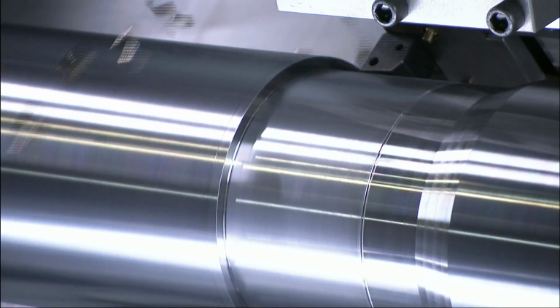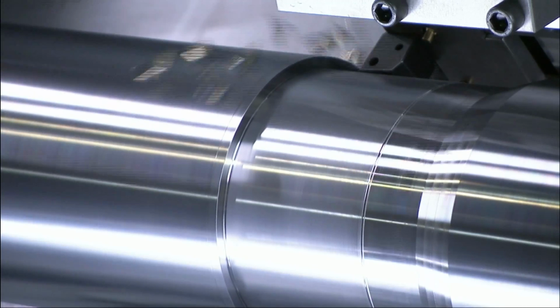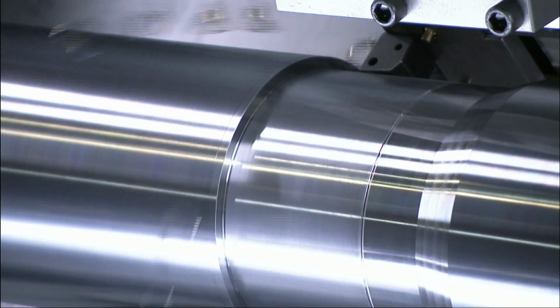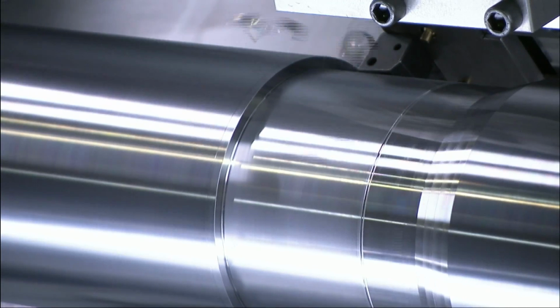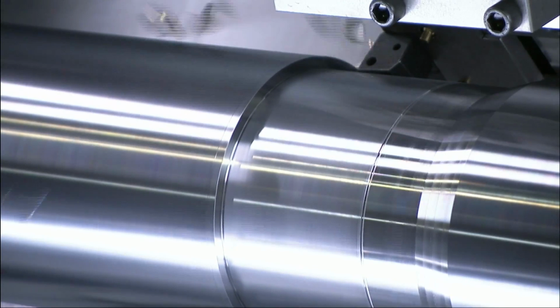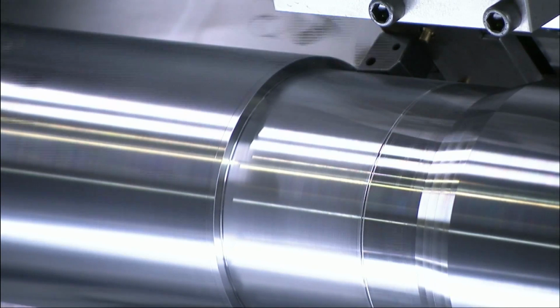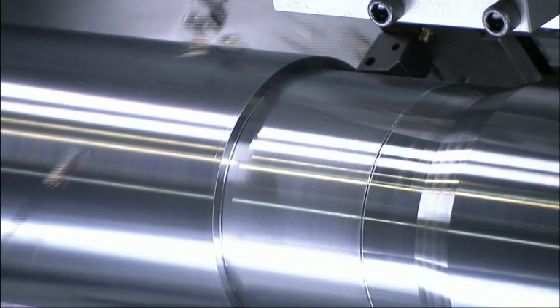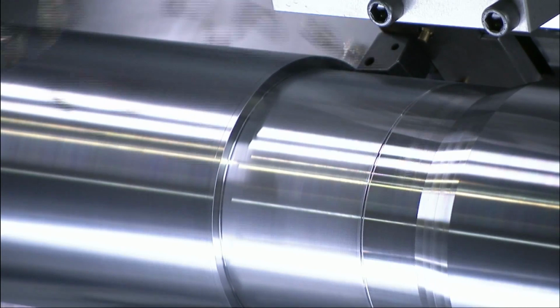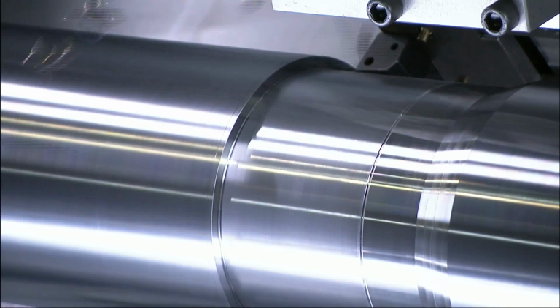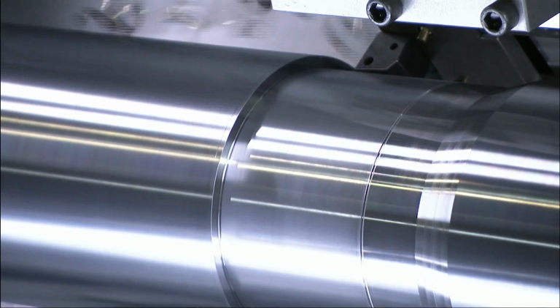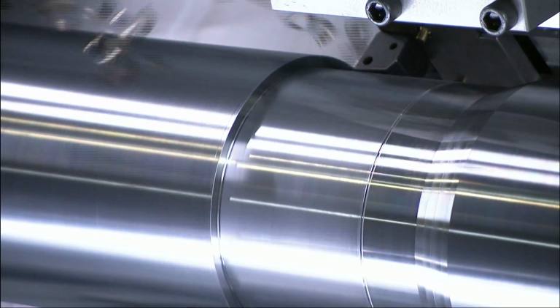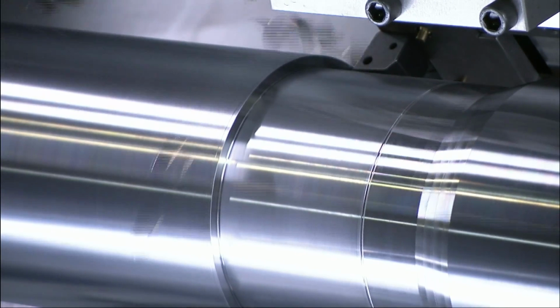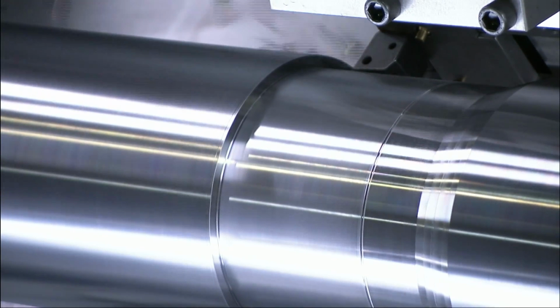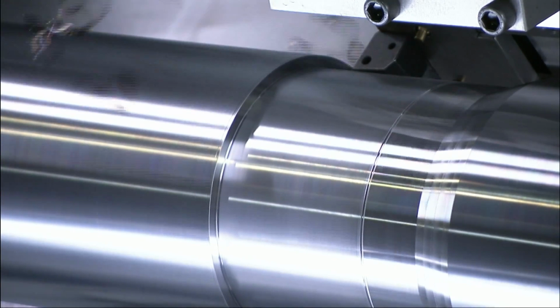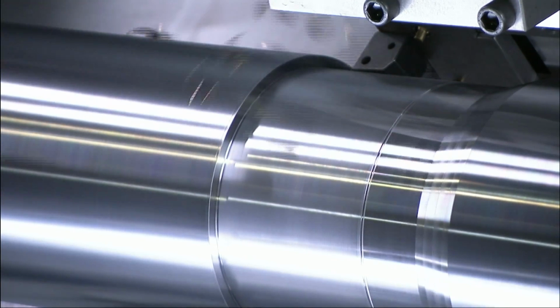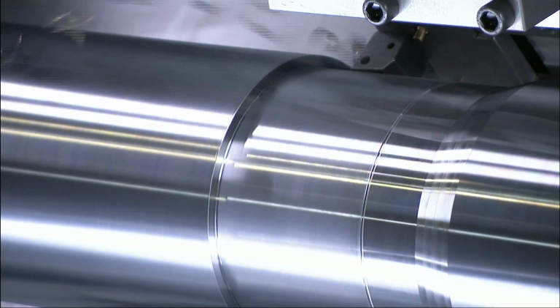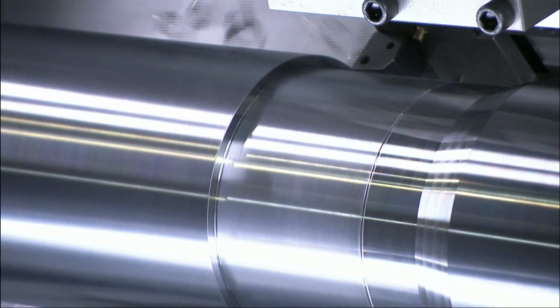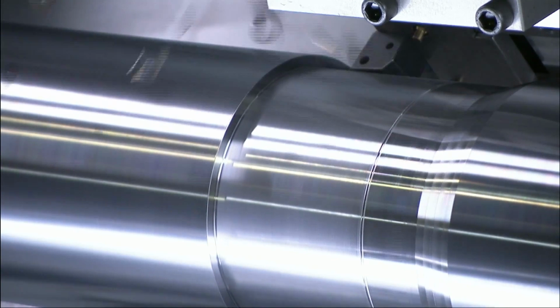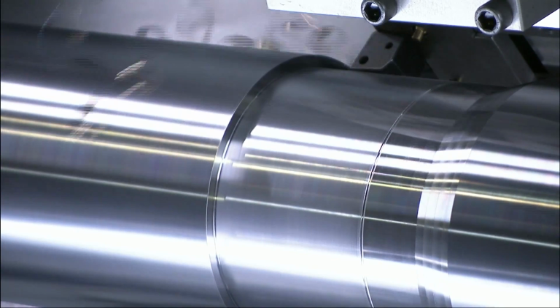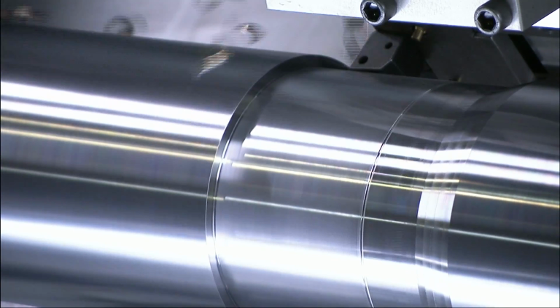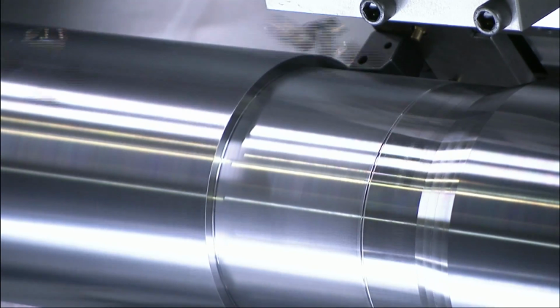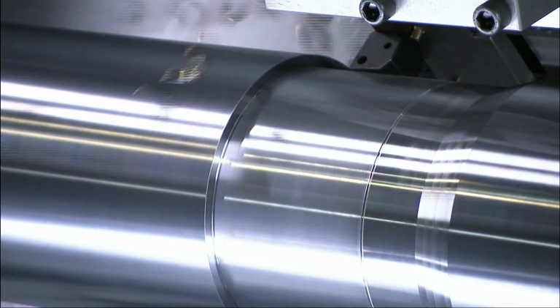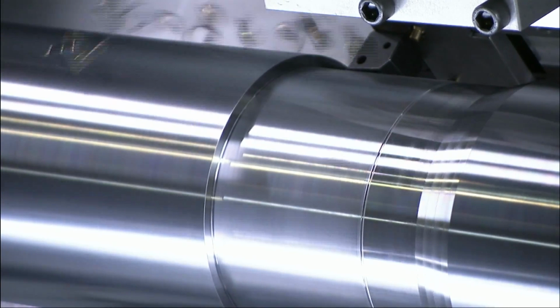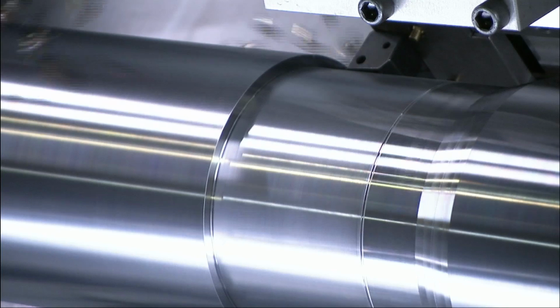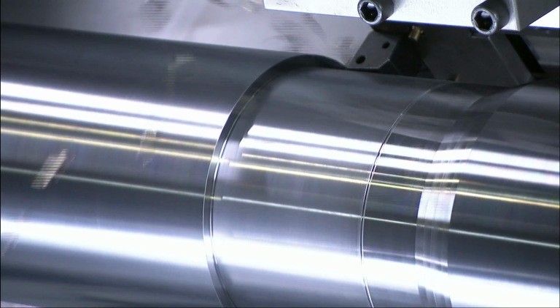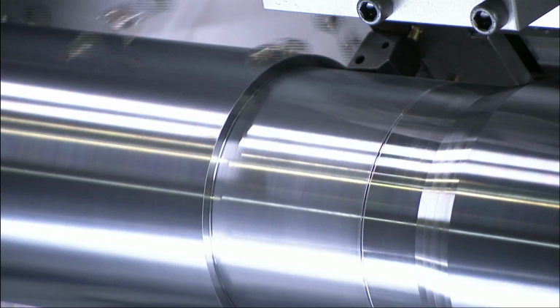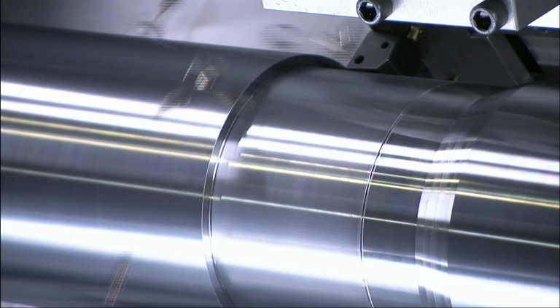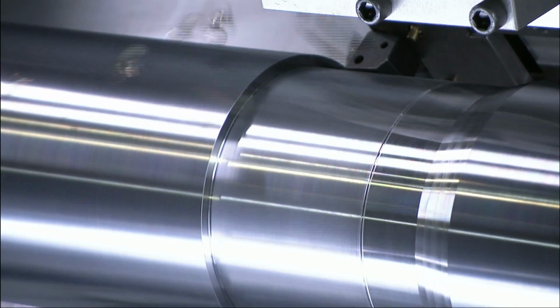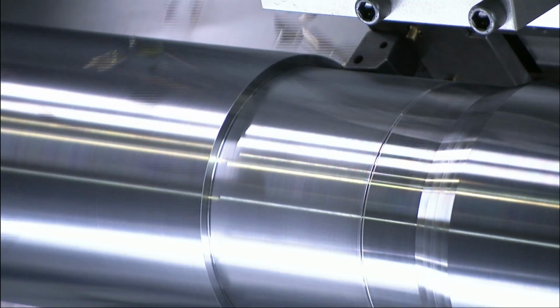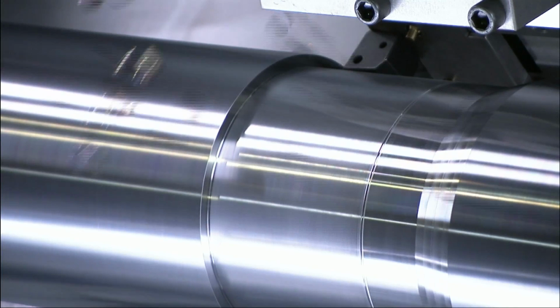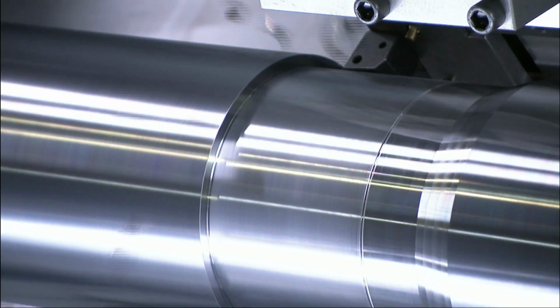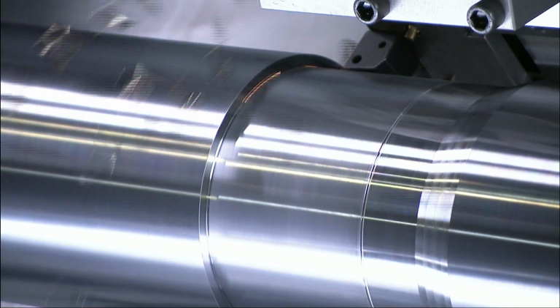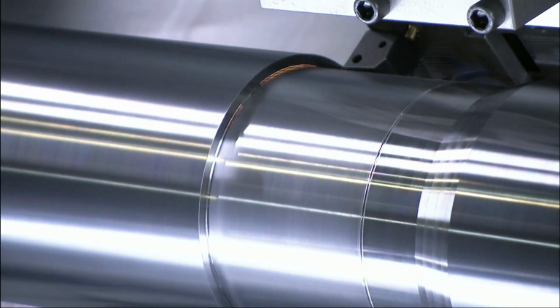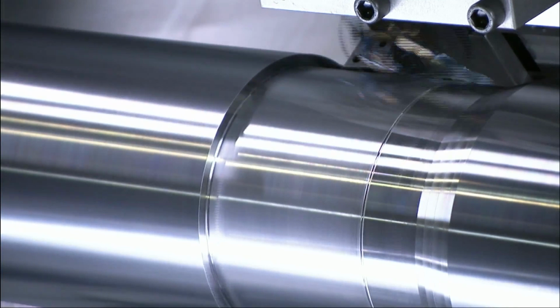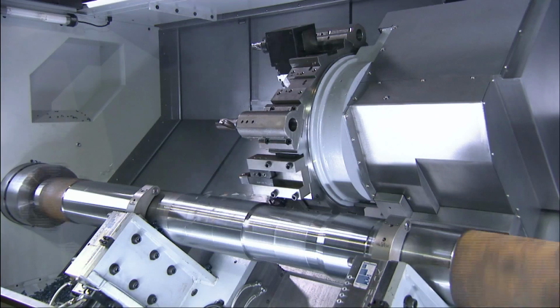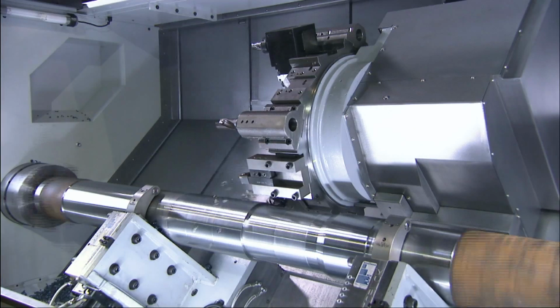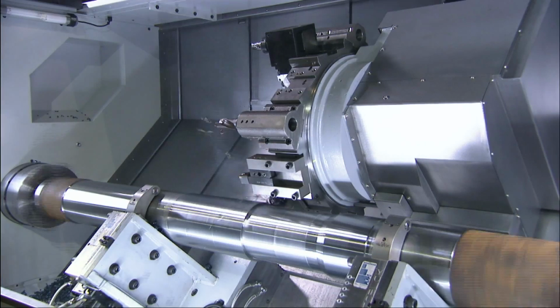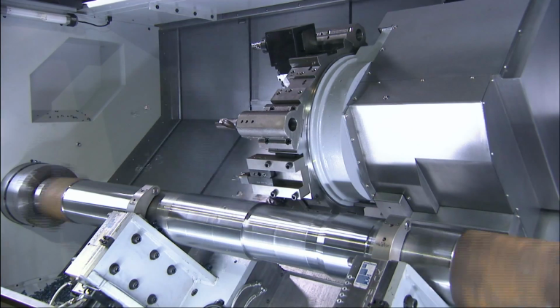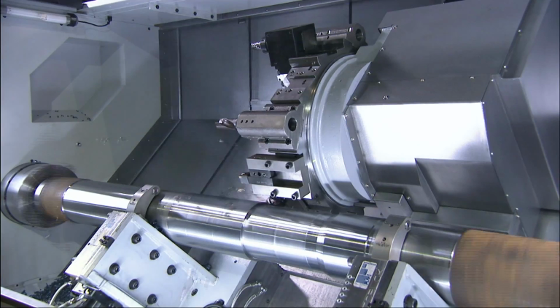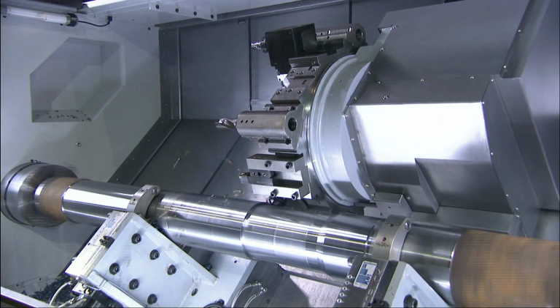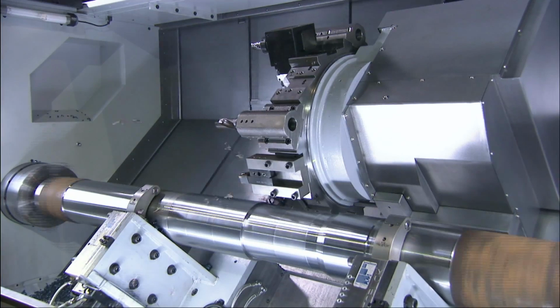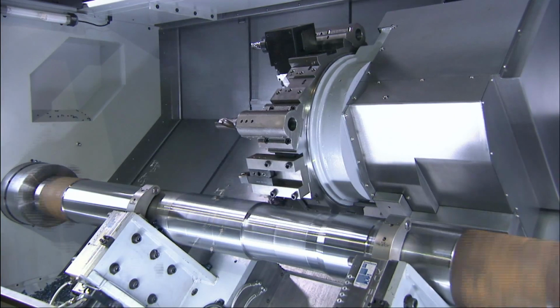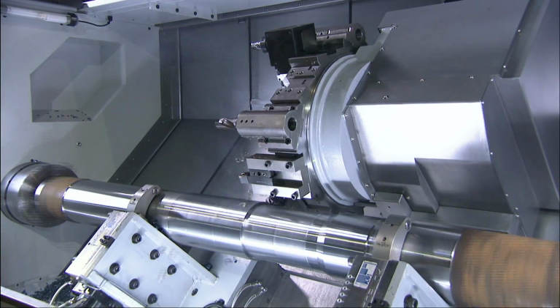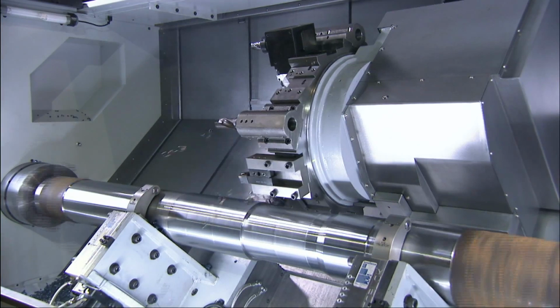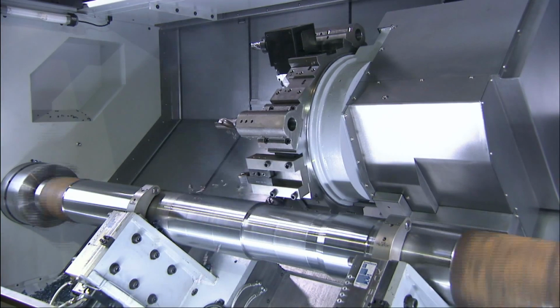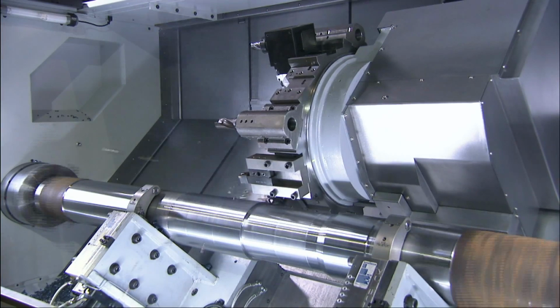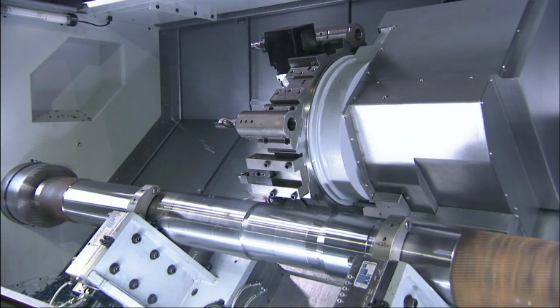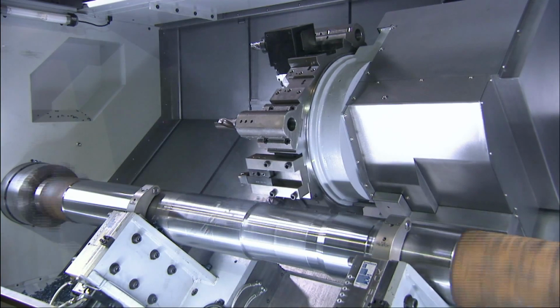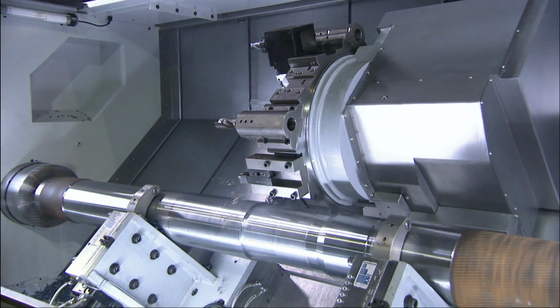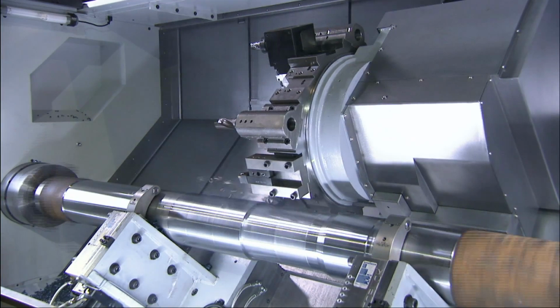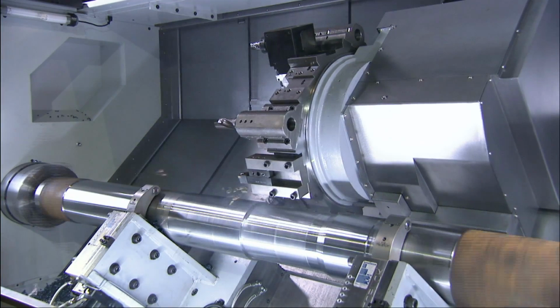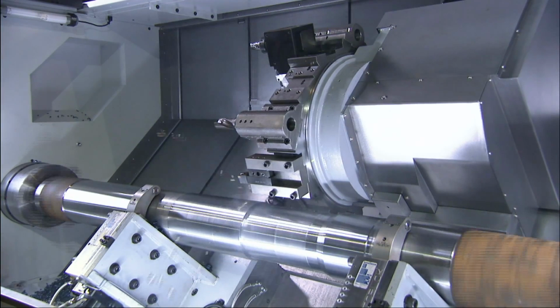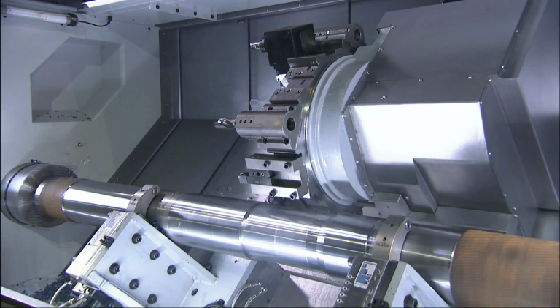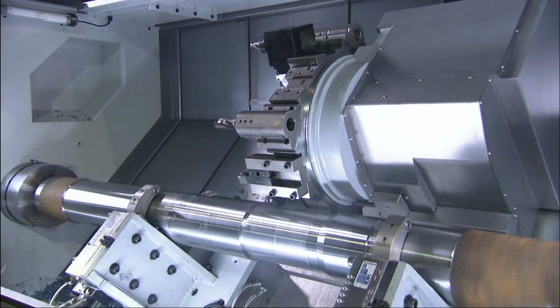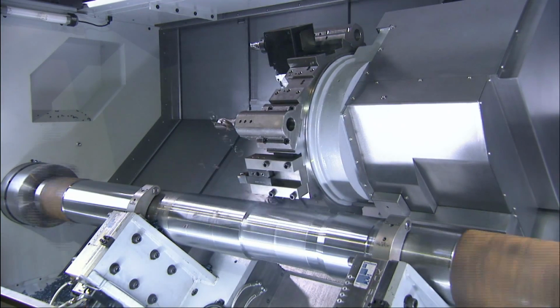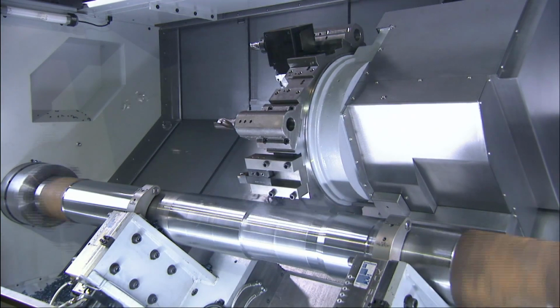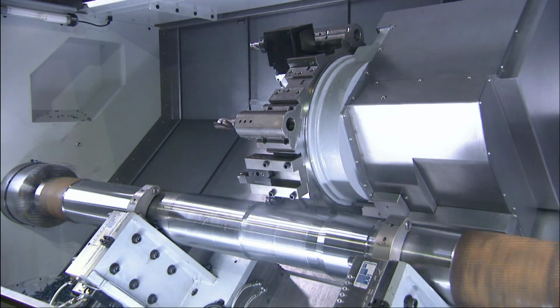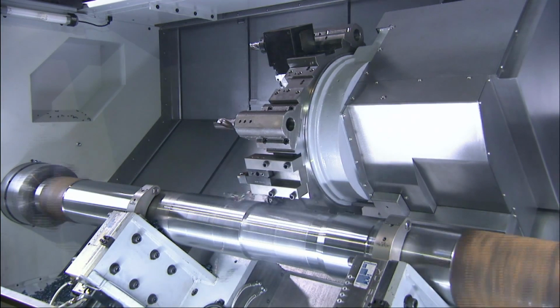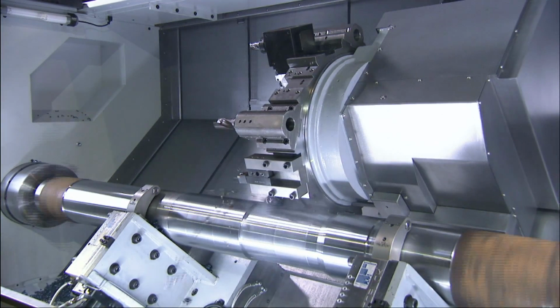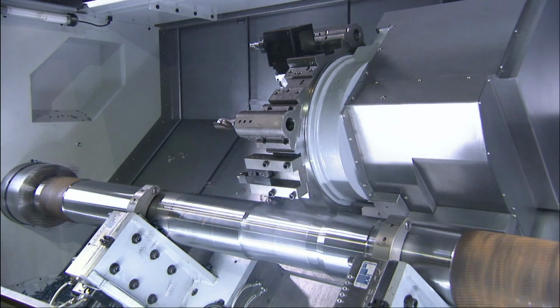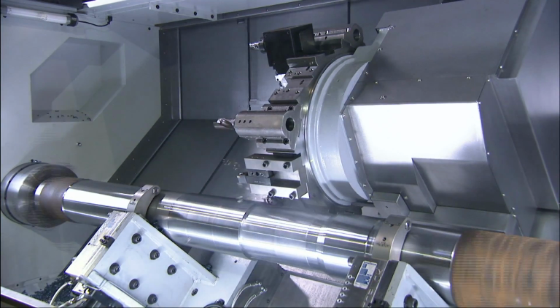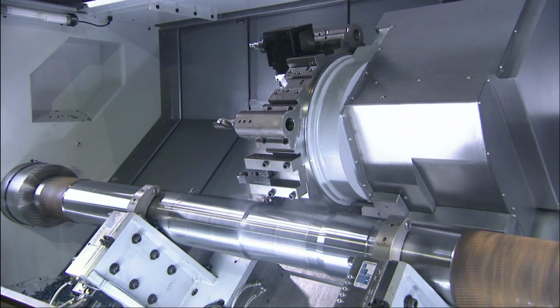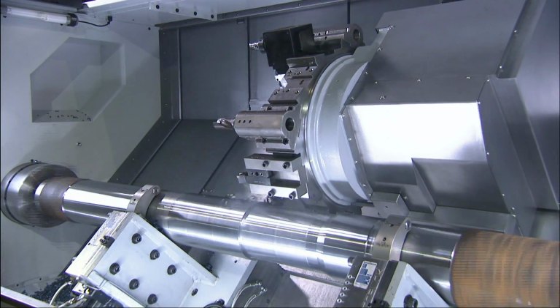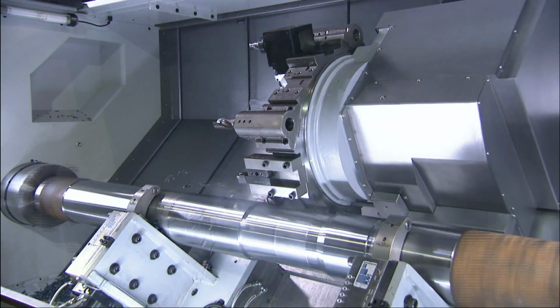Kingston's S-Series is a heavy-duty multi-axis slant bed lathe built to tackle all your large complex component parts.